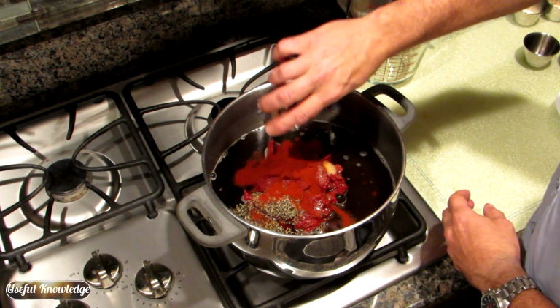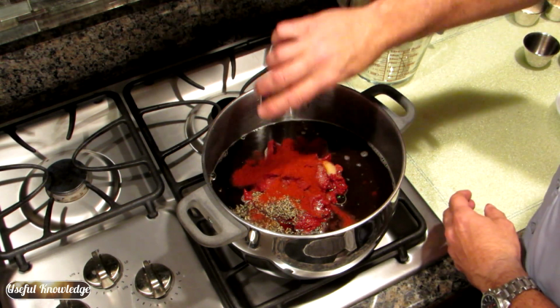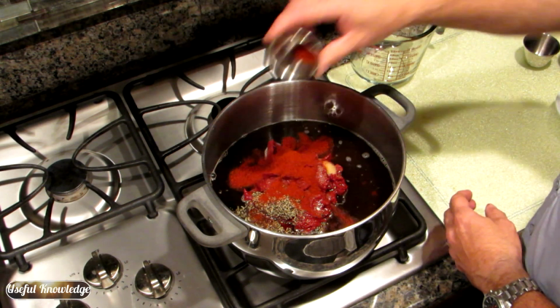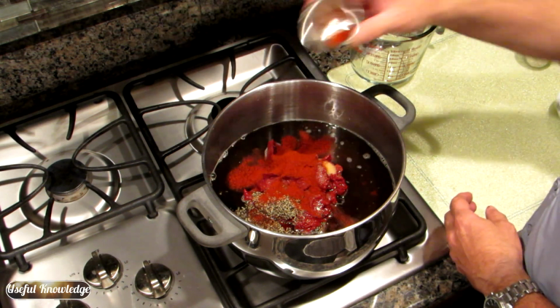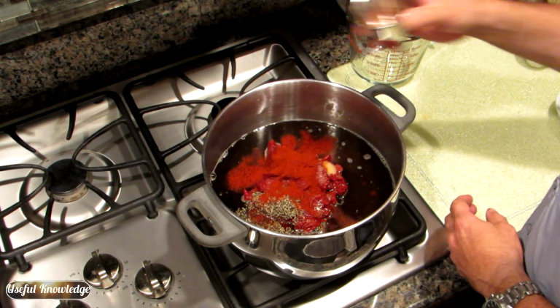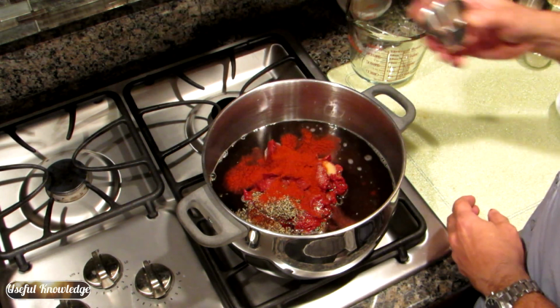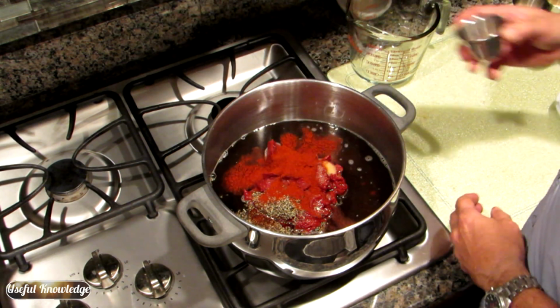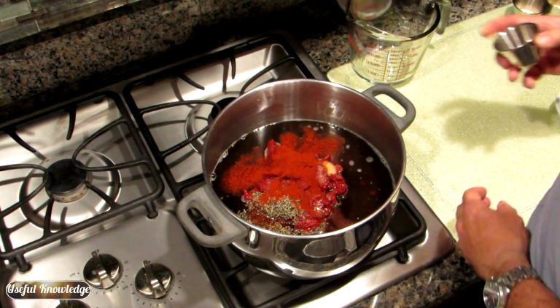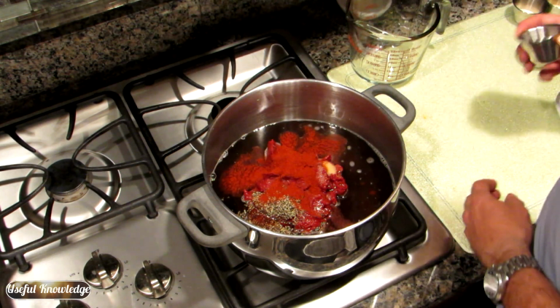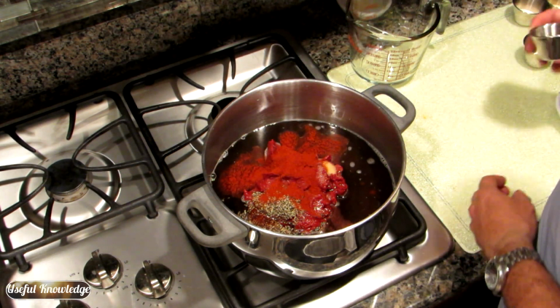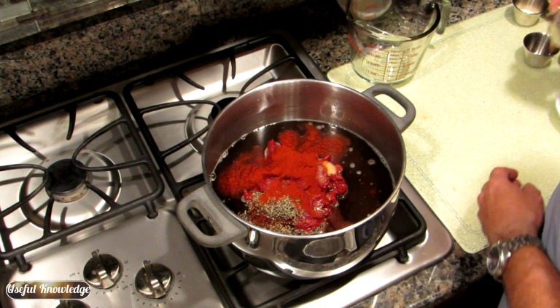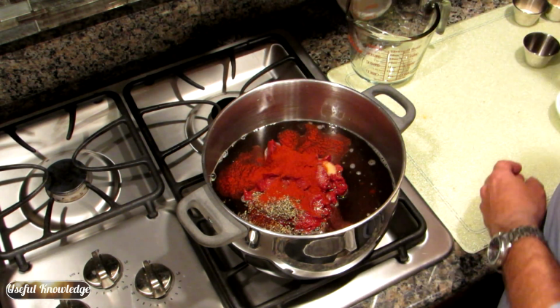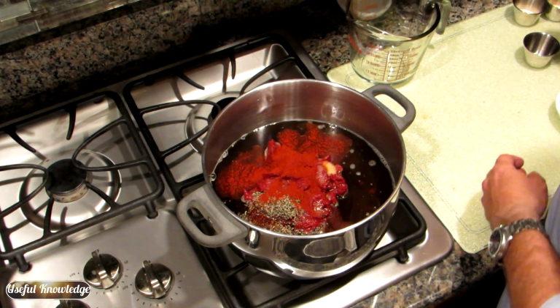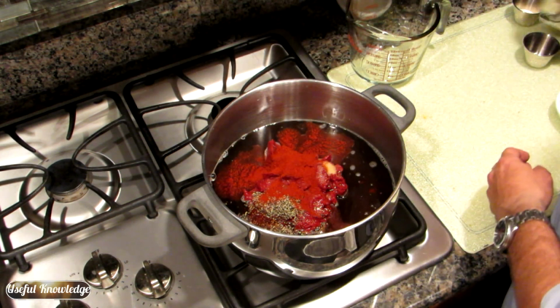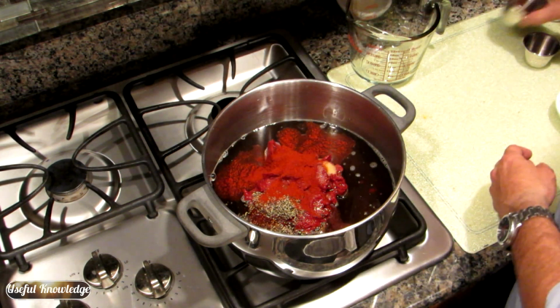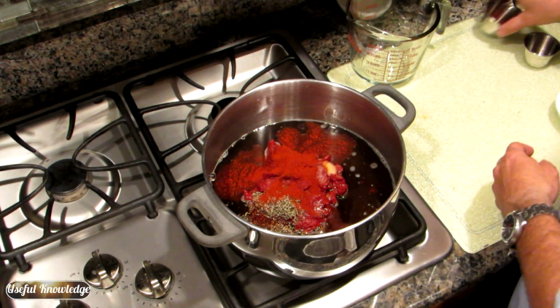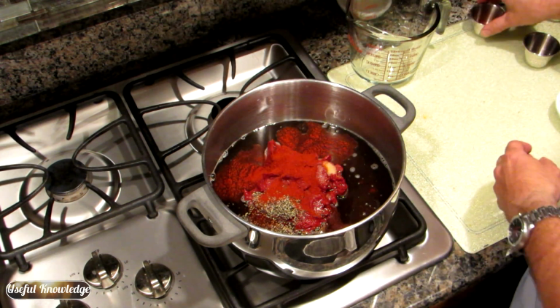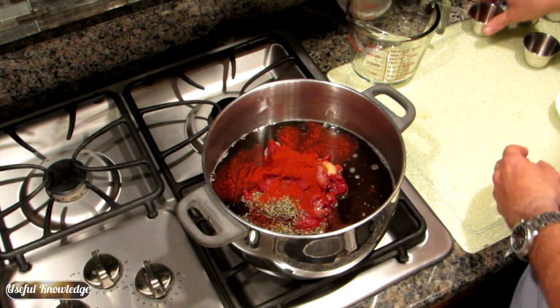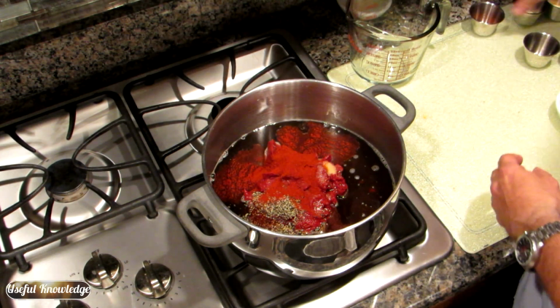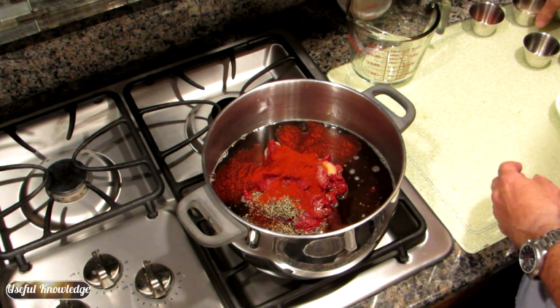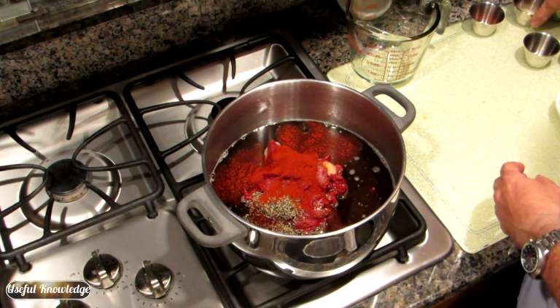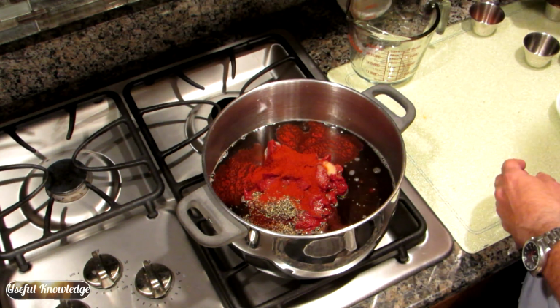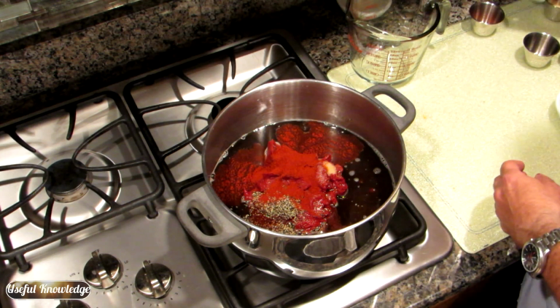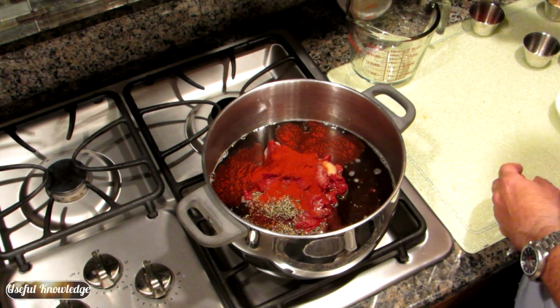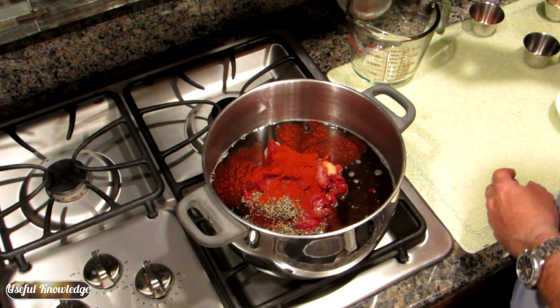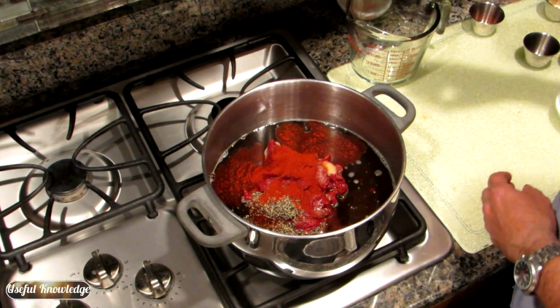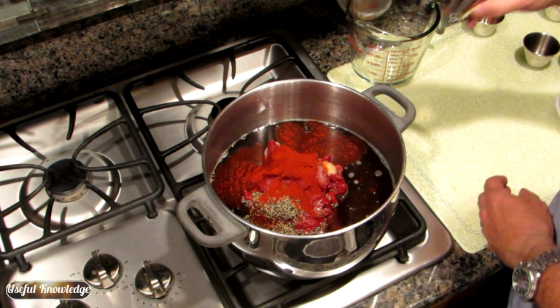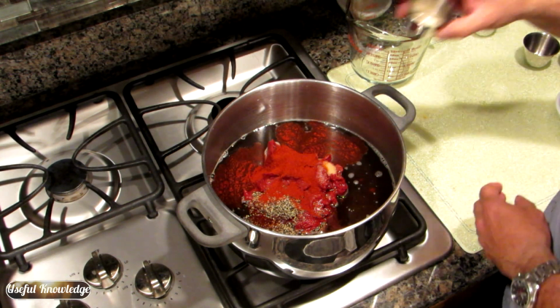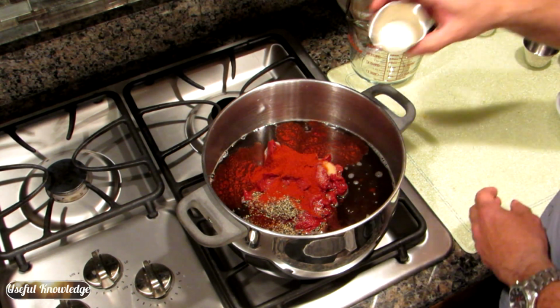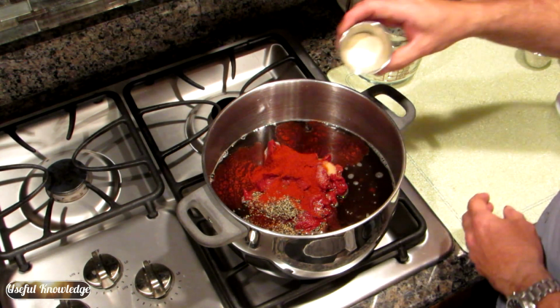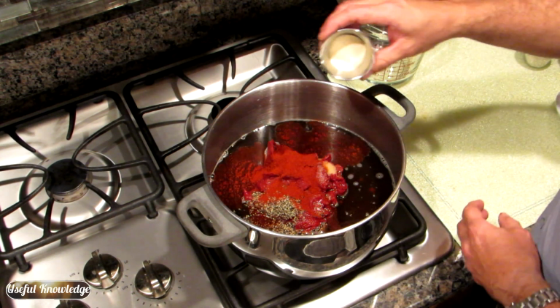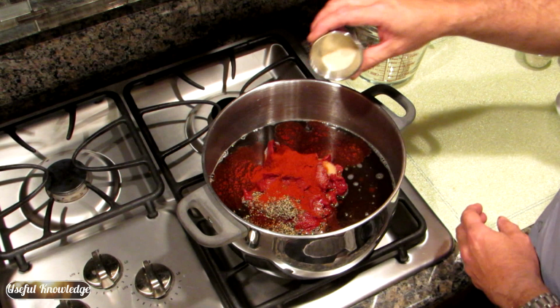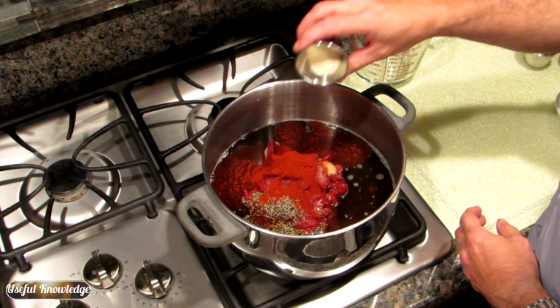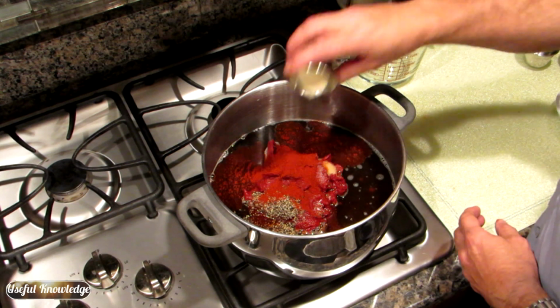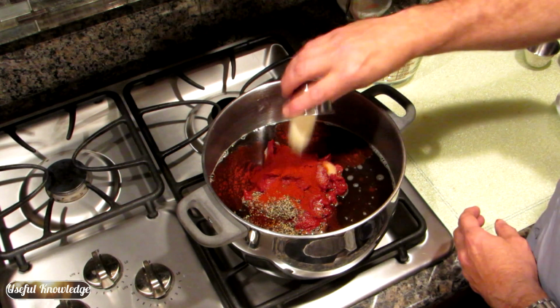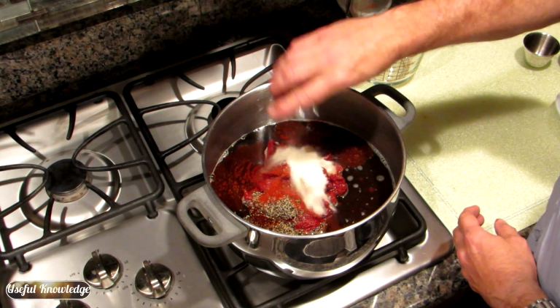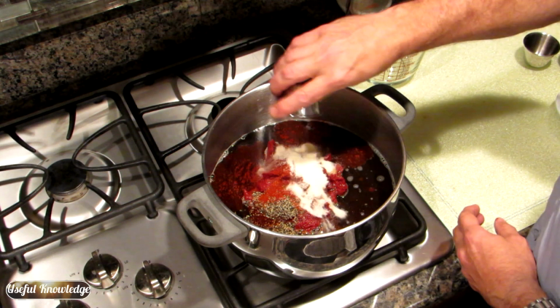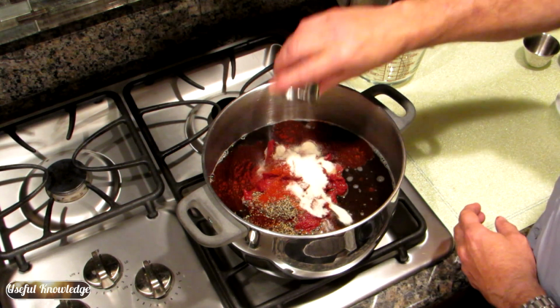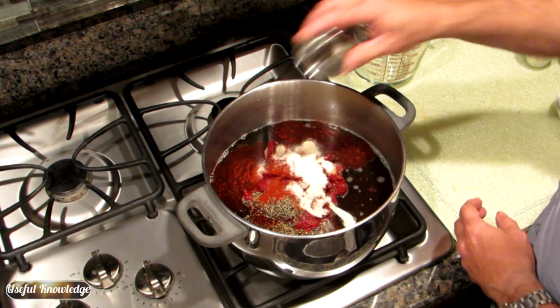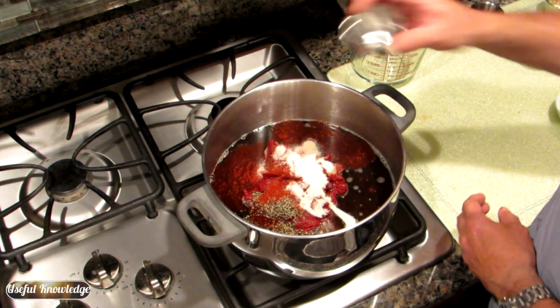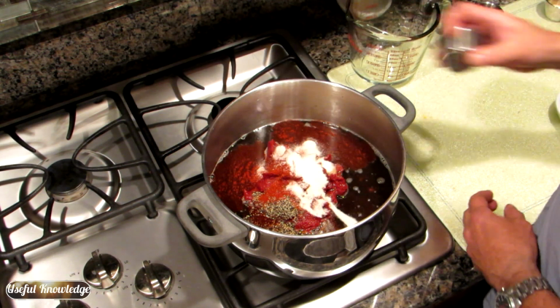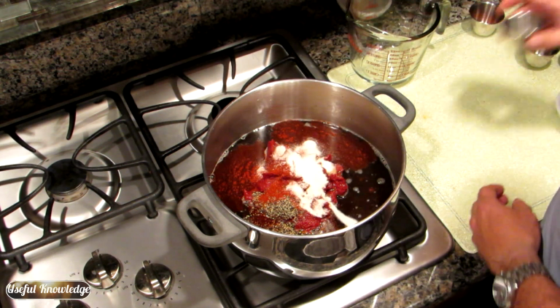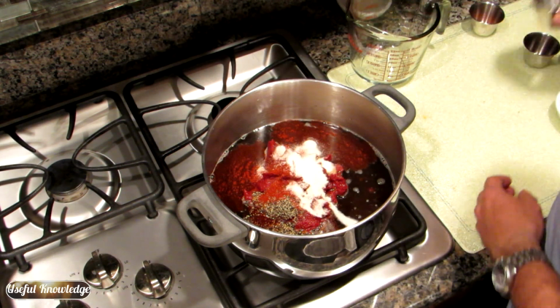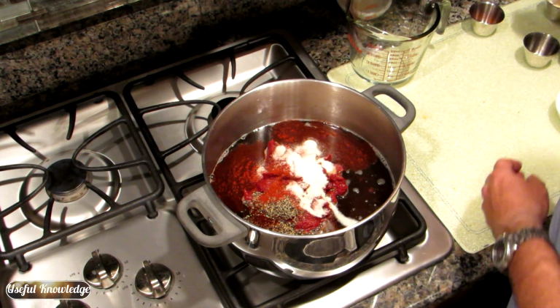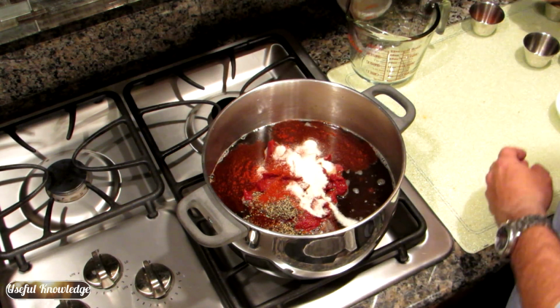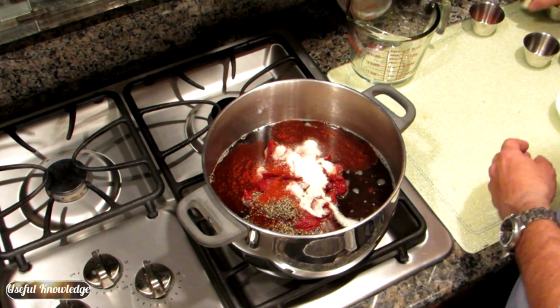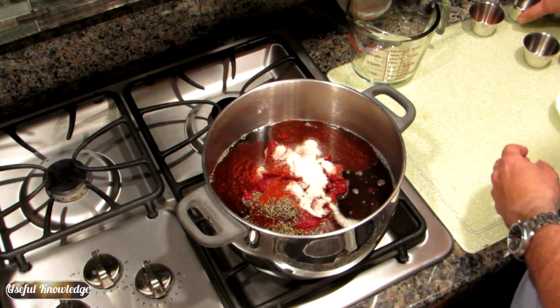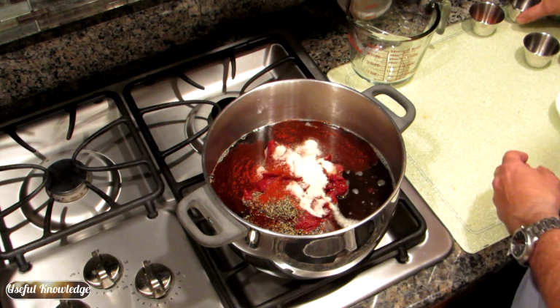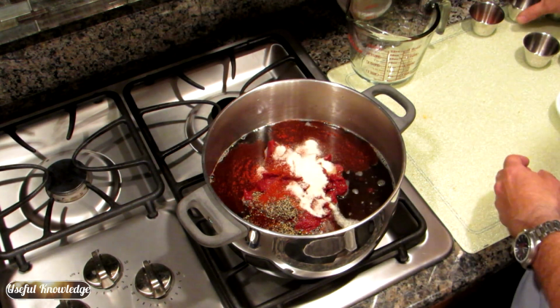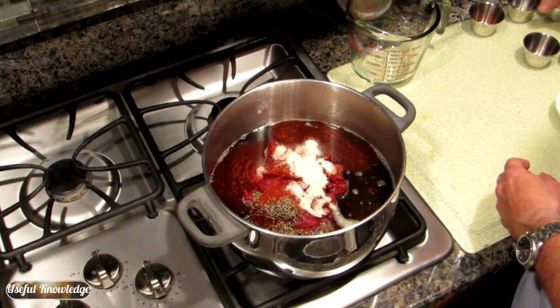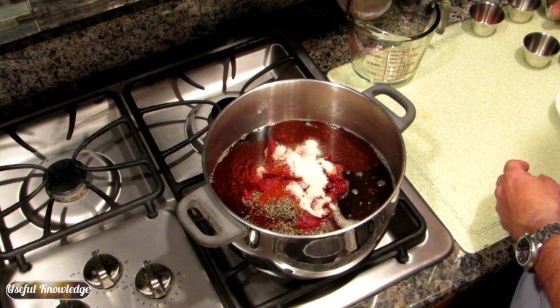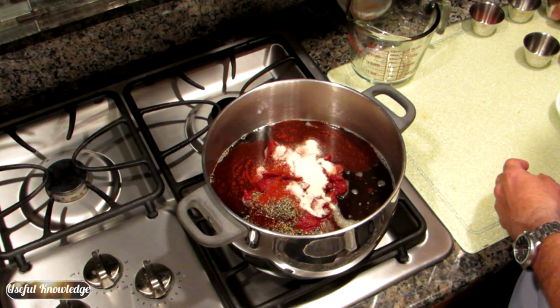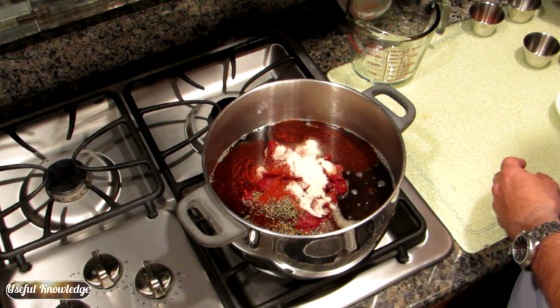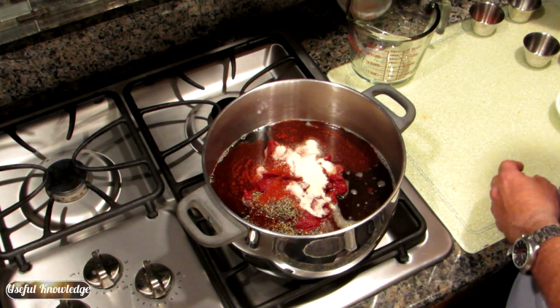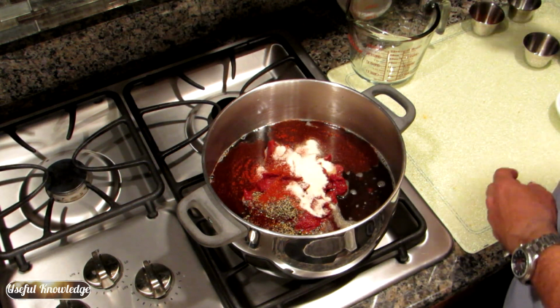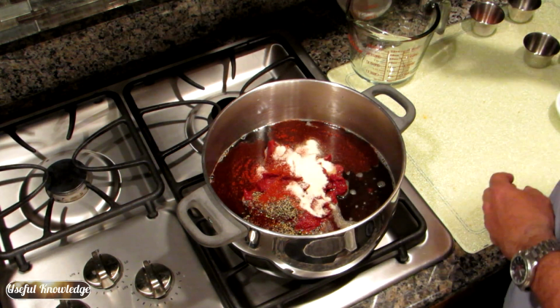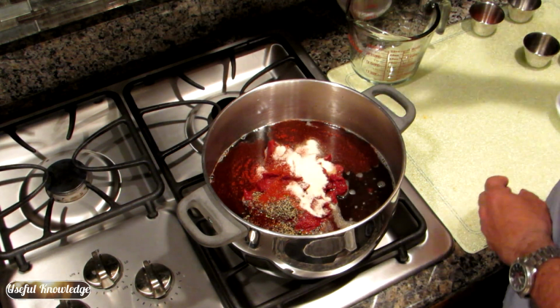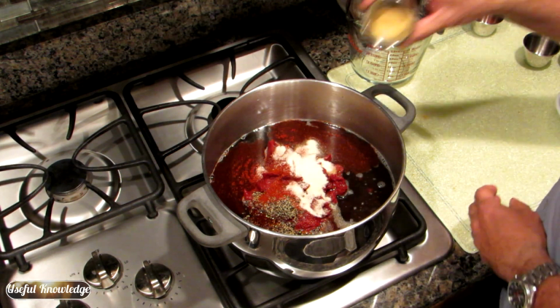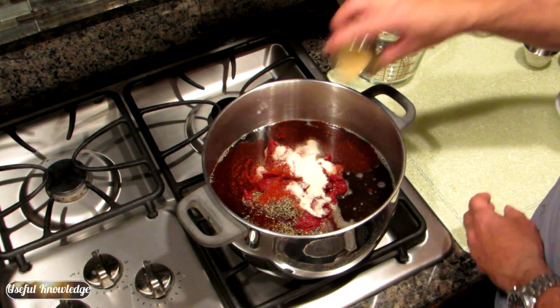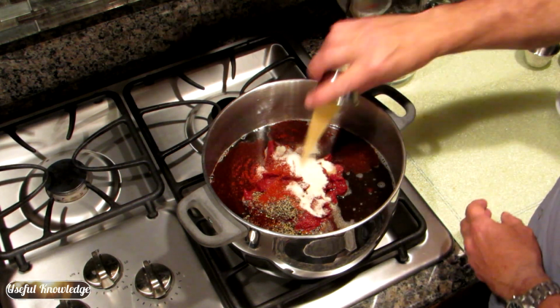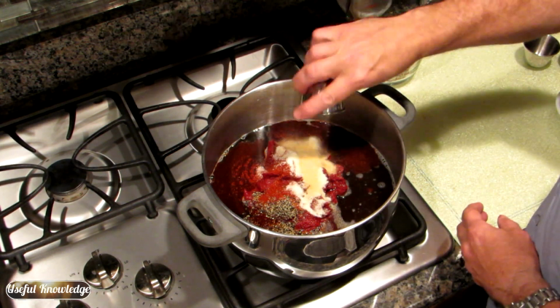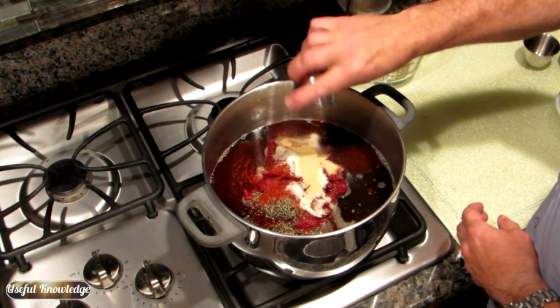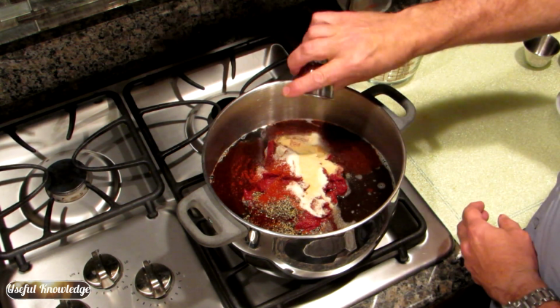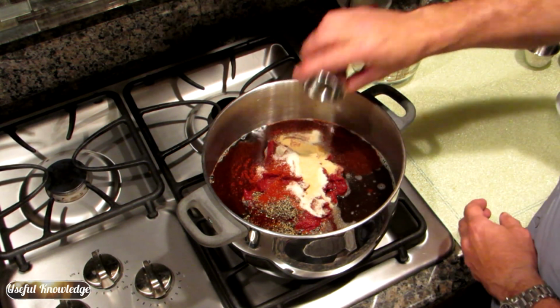Smoked paprika. Onion powder. And garlic powder.